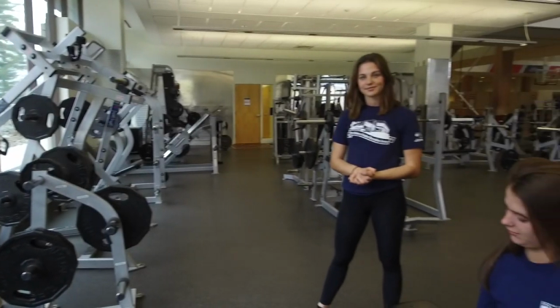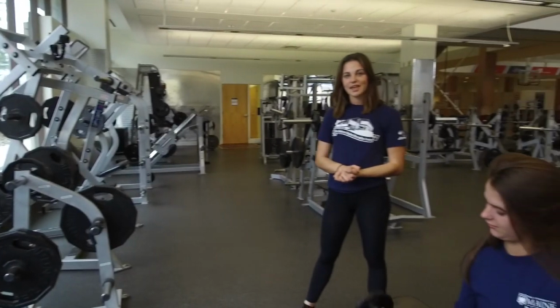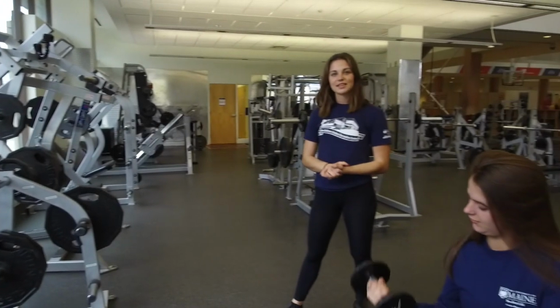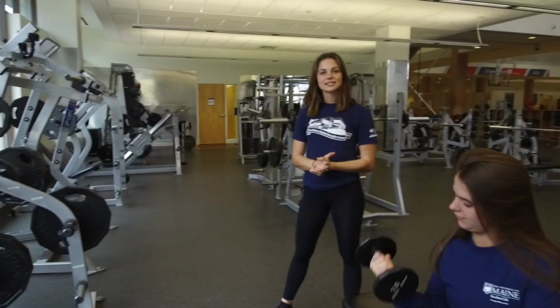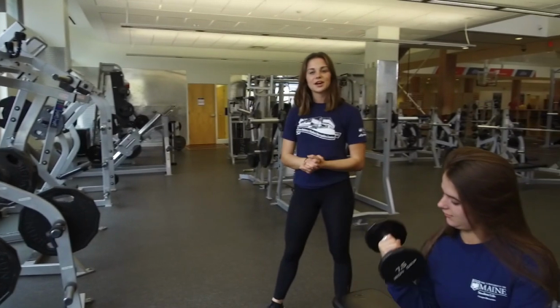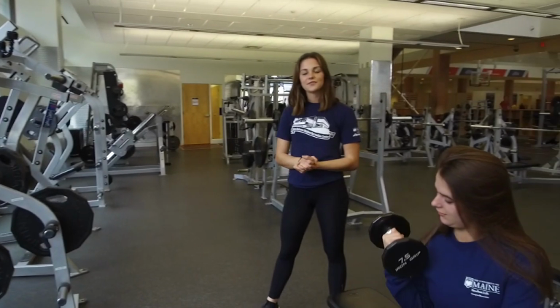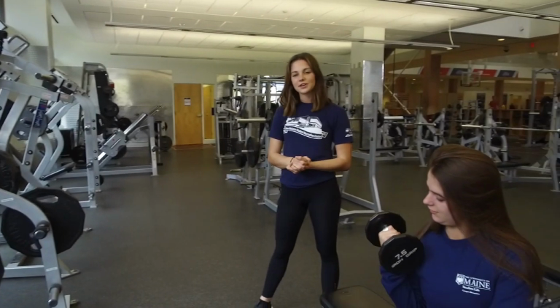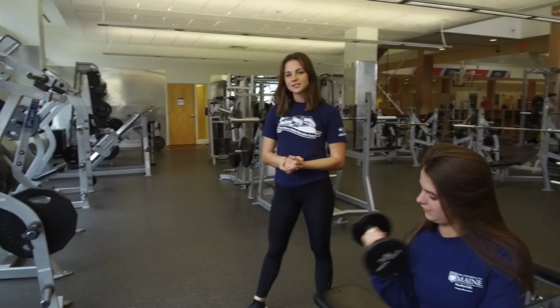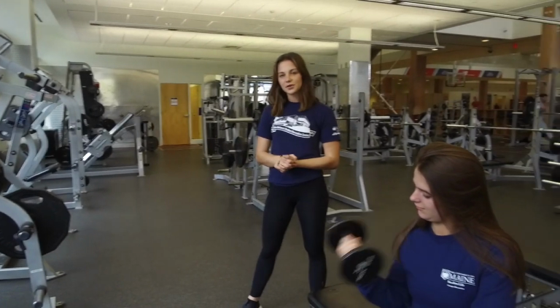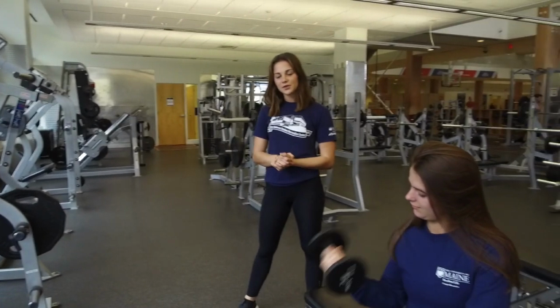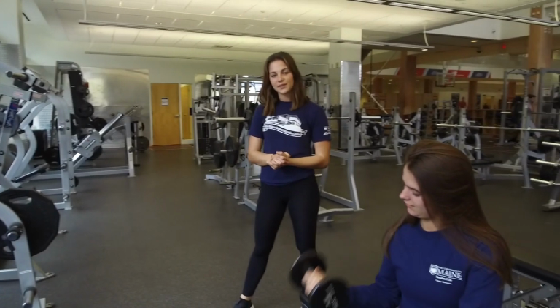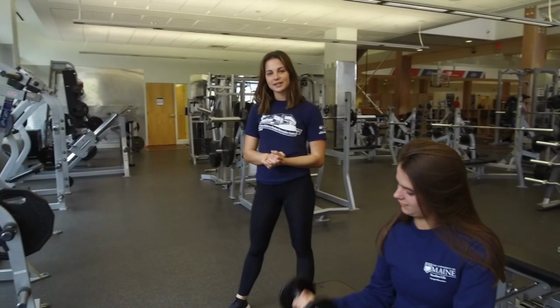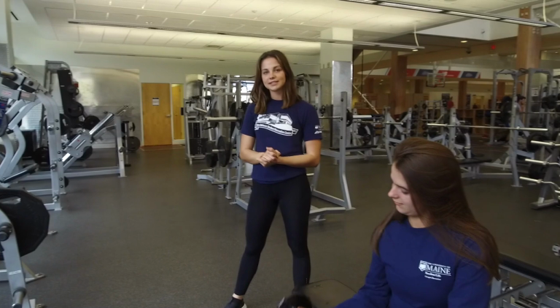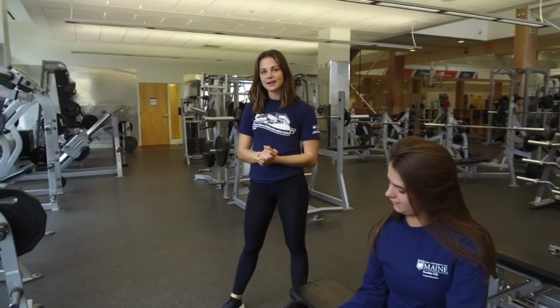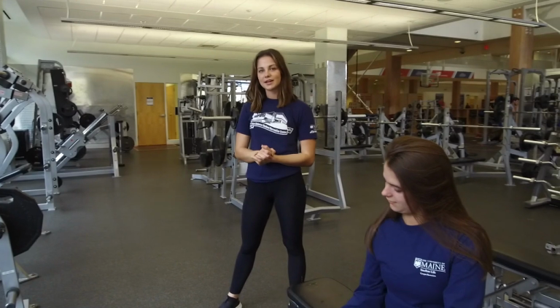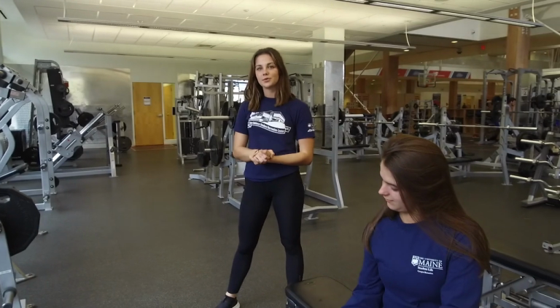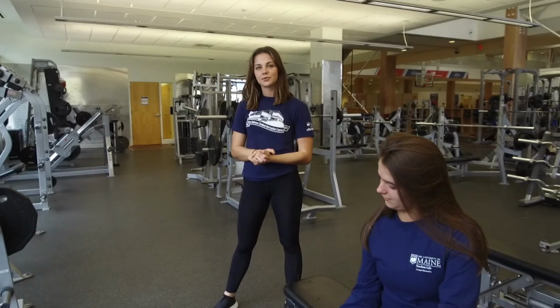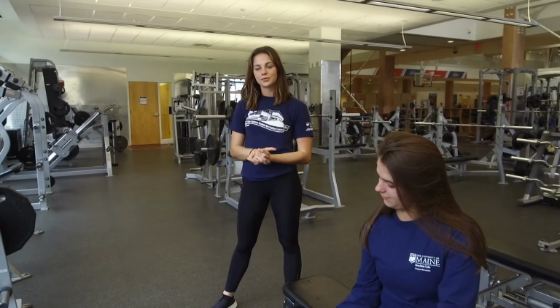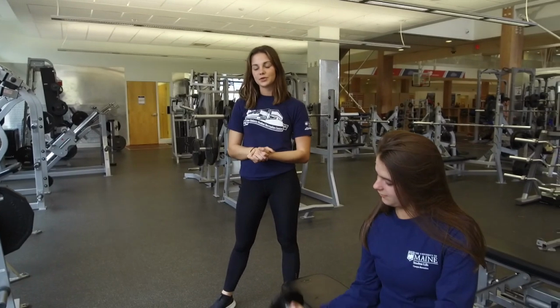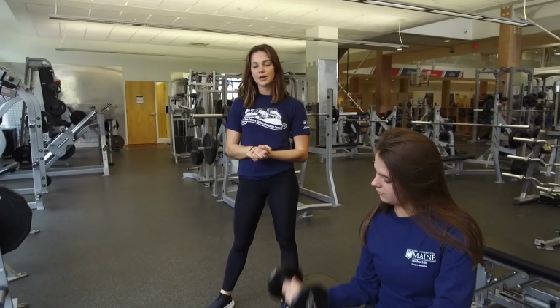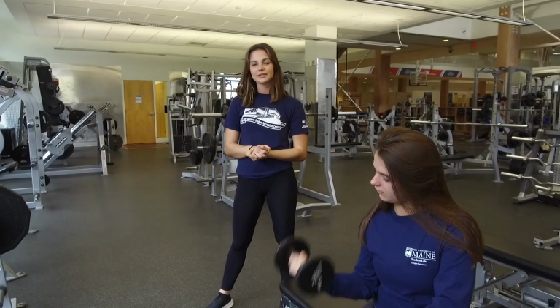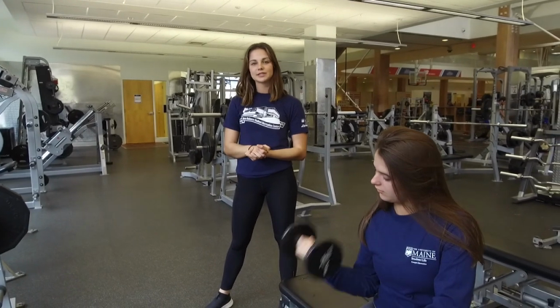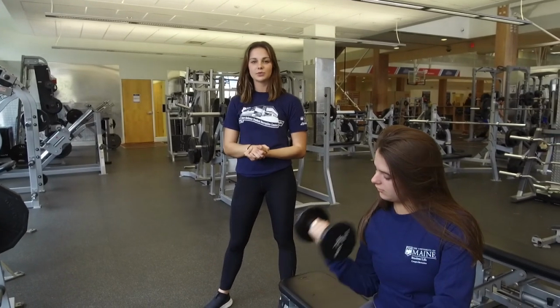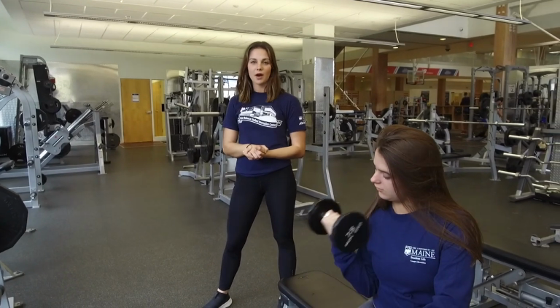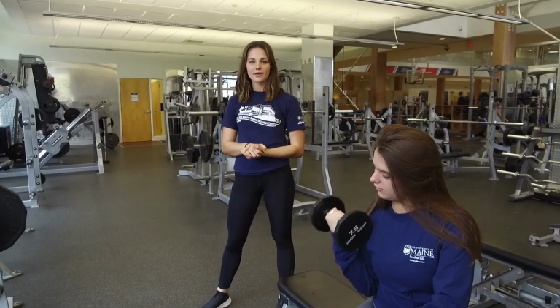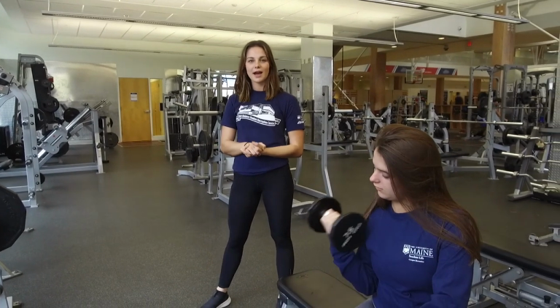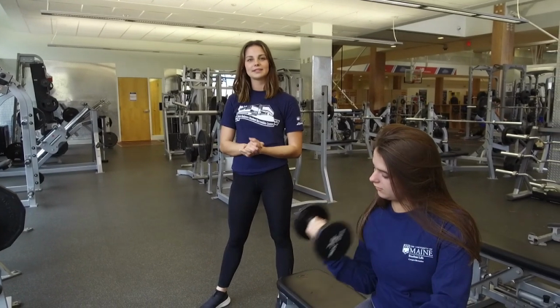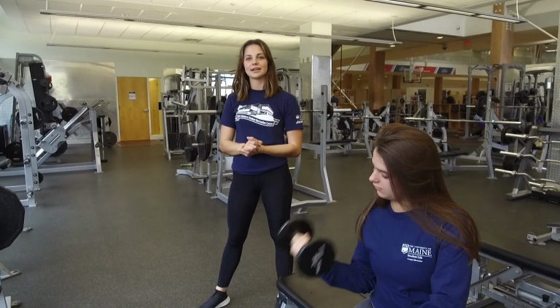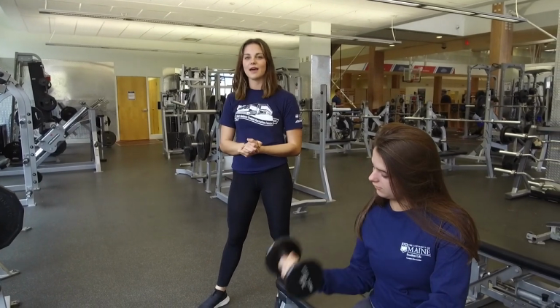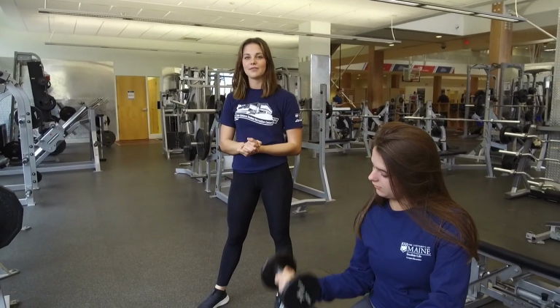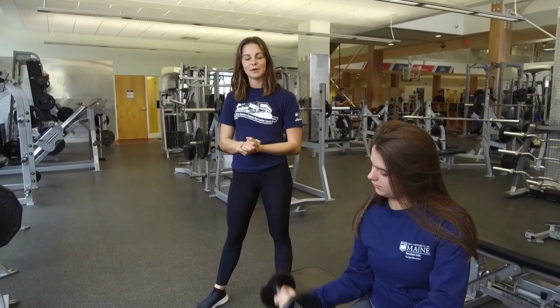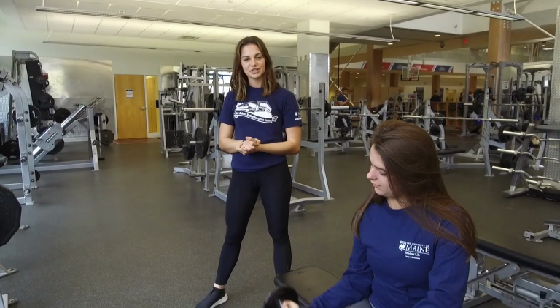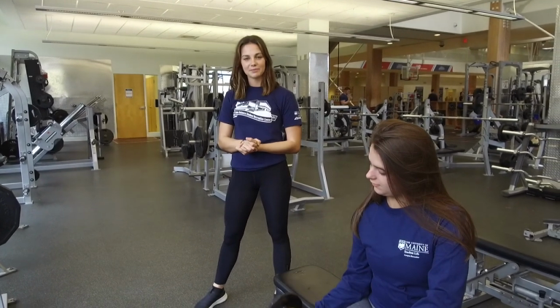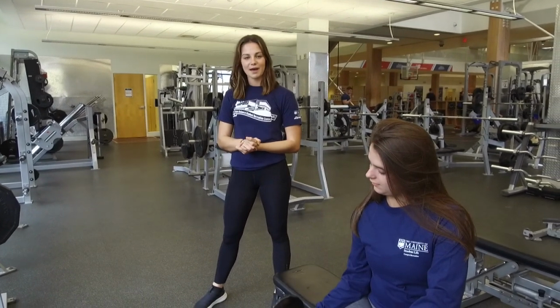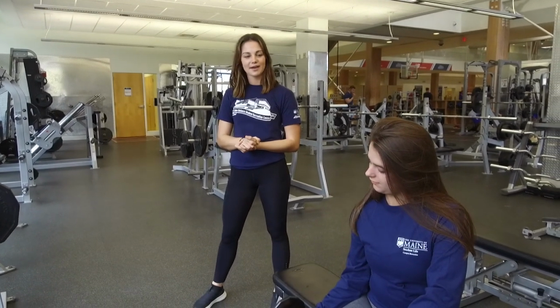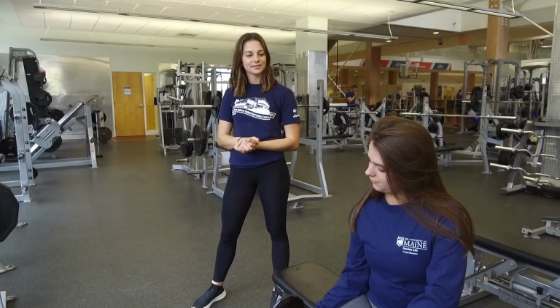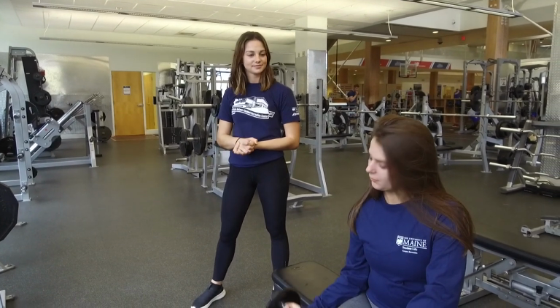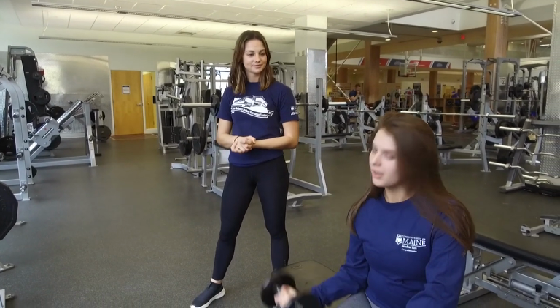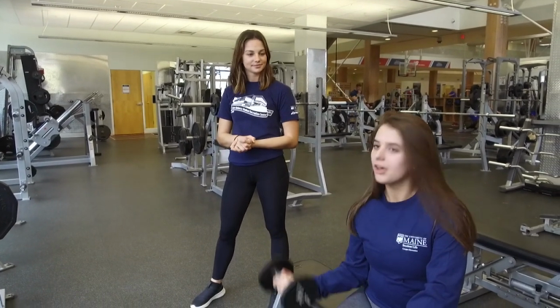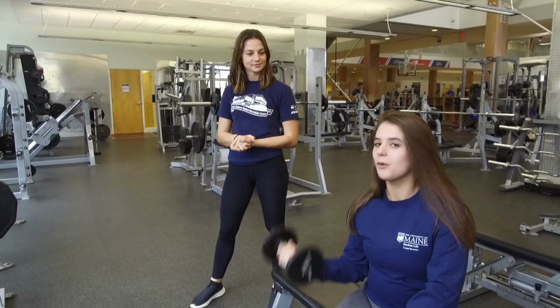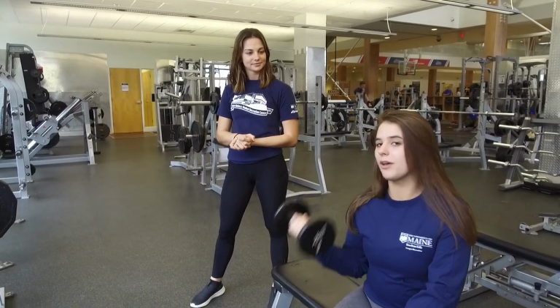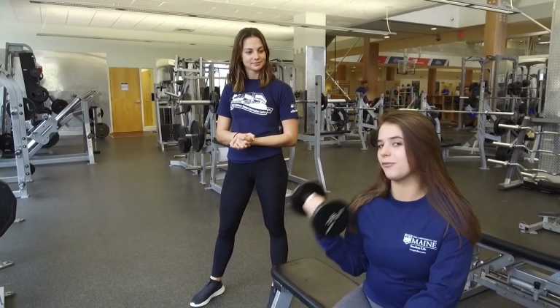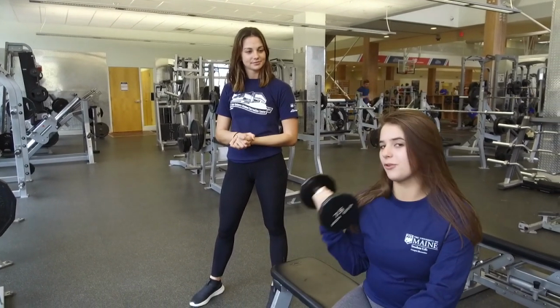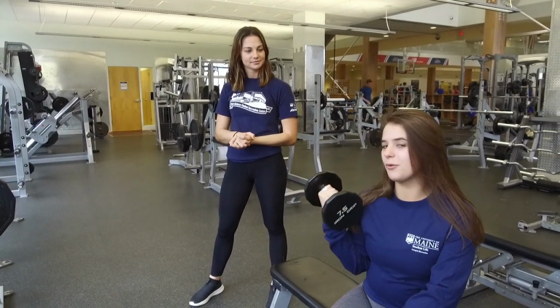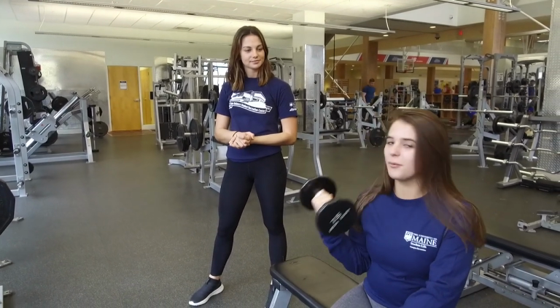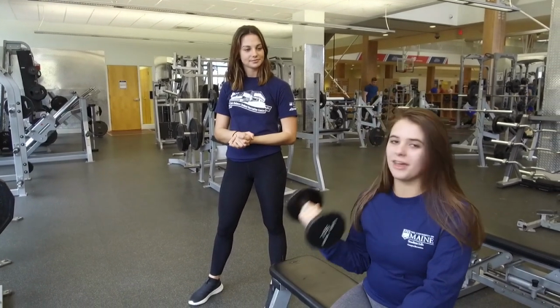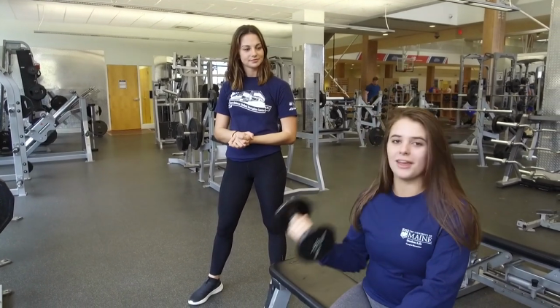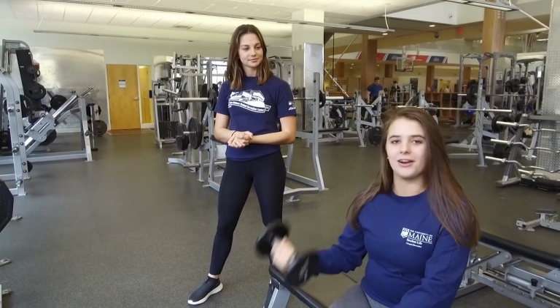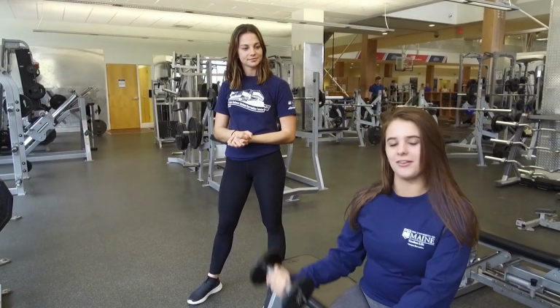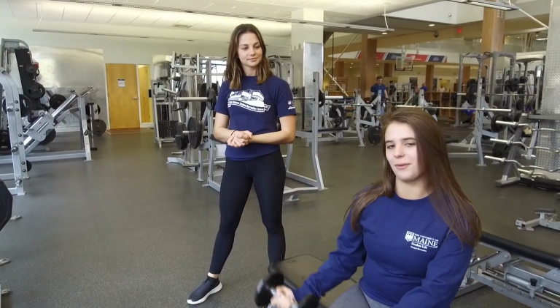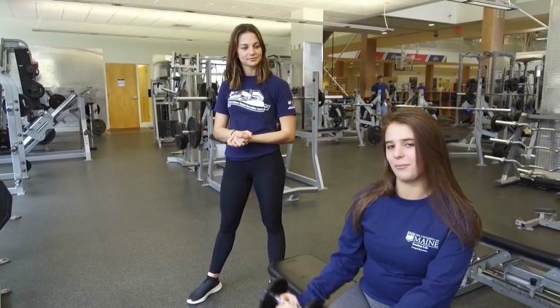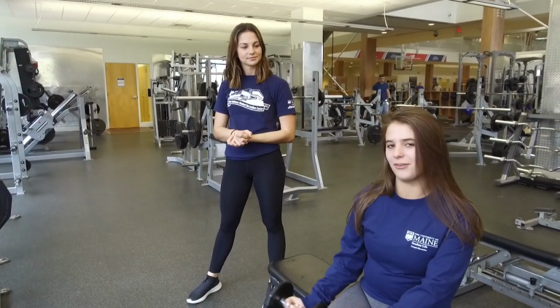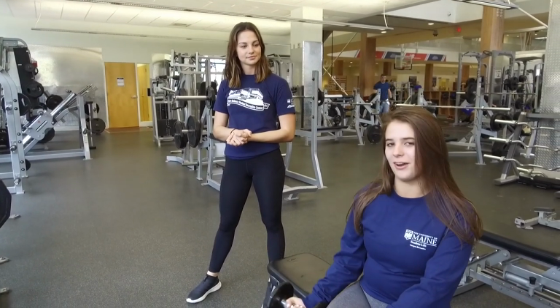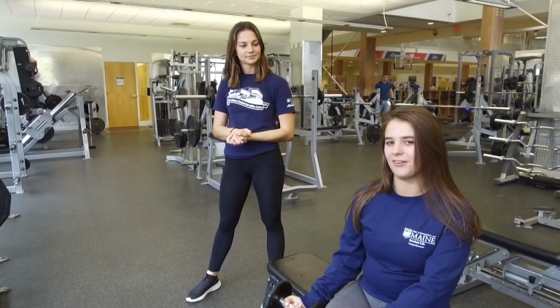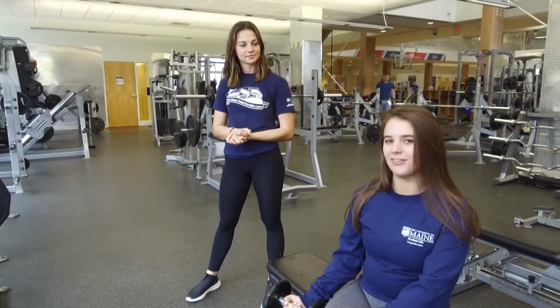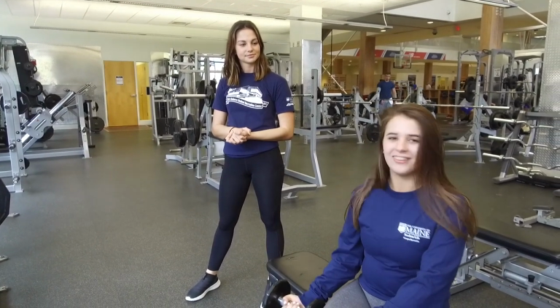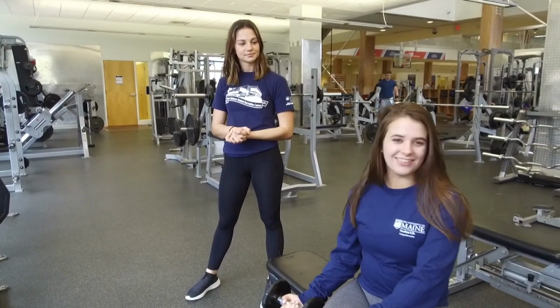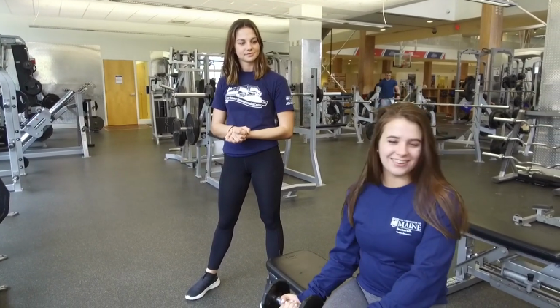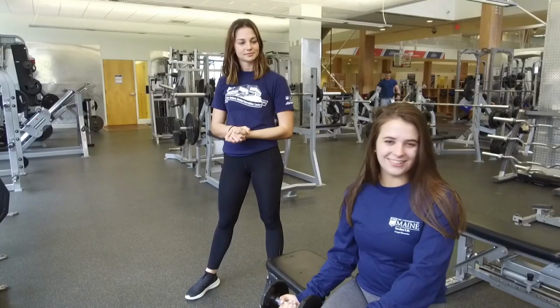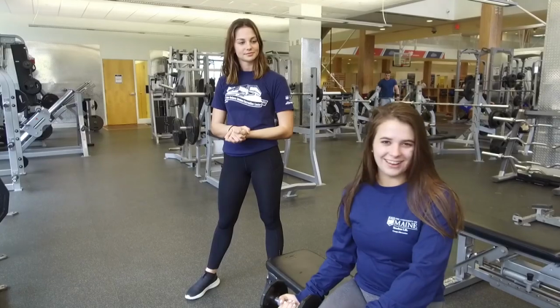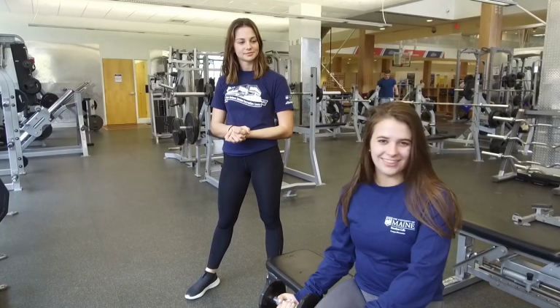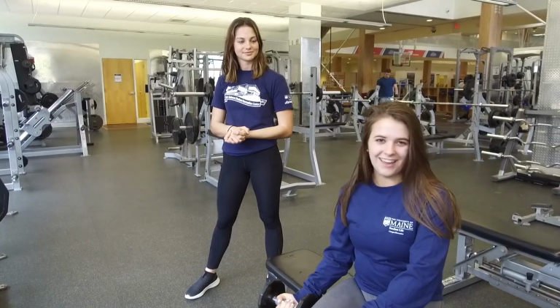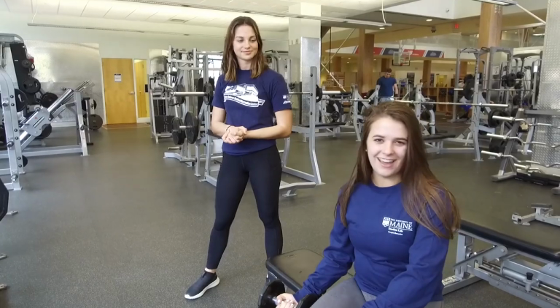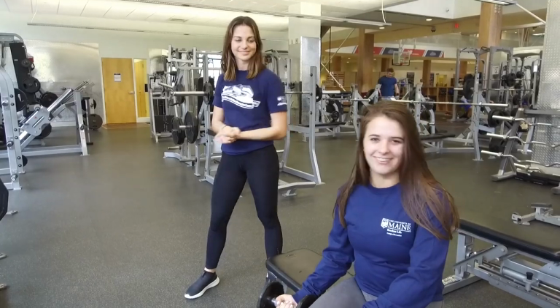This is our first floor fitness area with free weights, squat racks, and a heavy punching bag. We have two more weight areas upstairs.